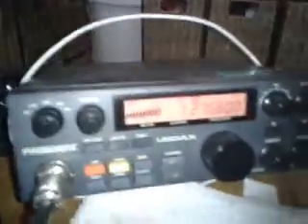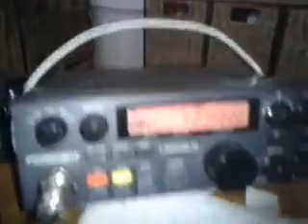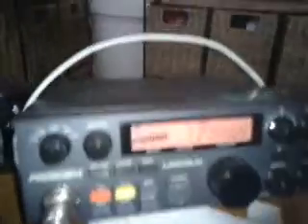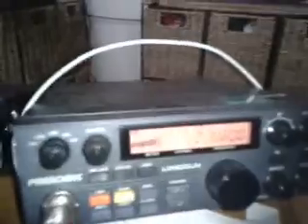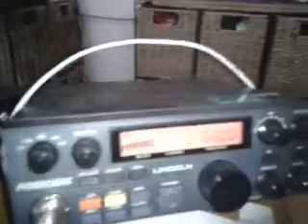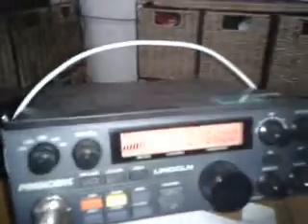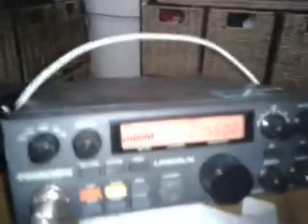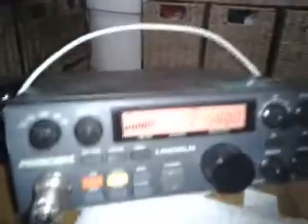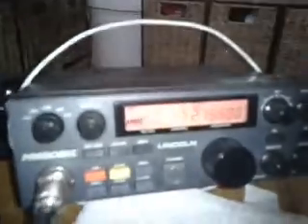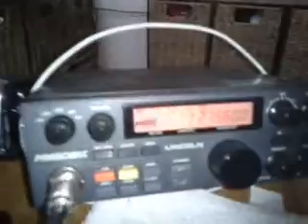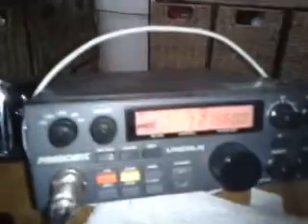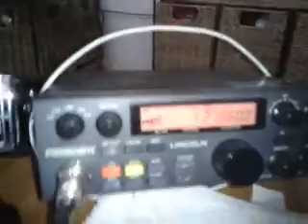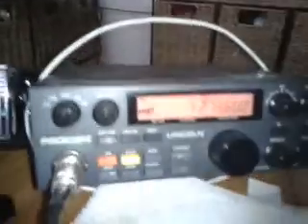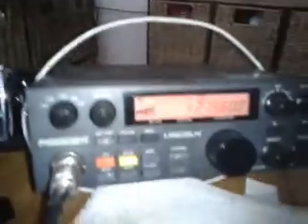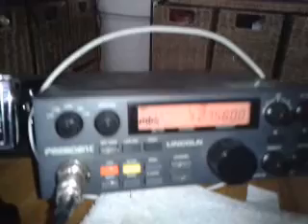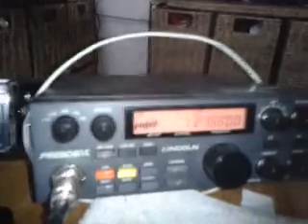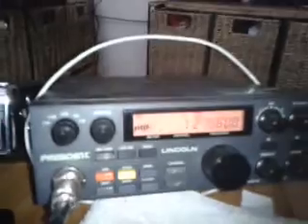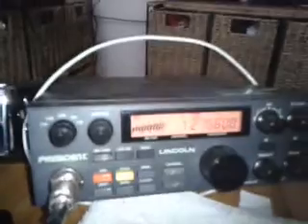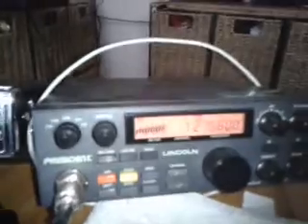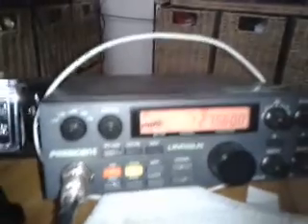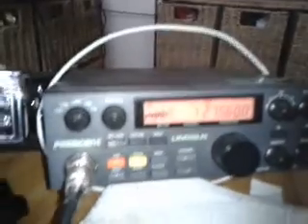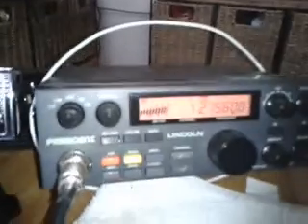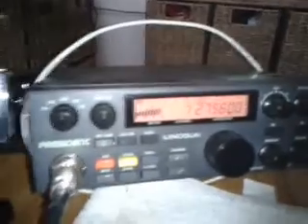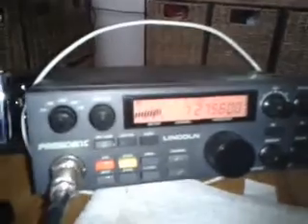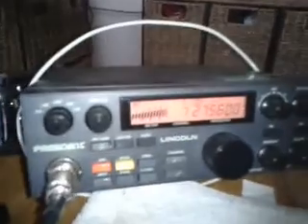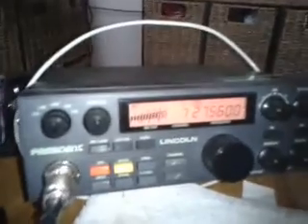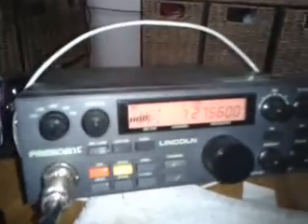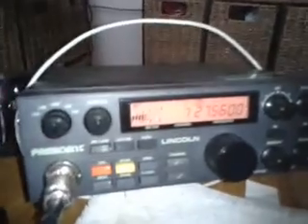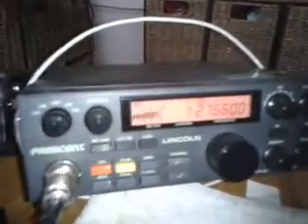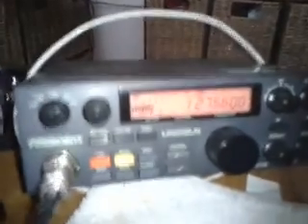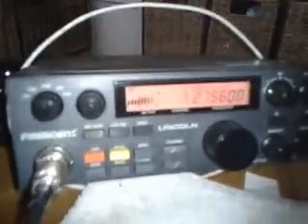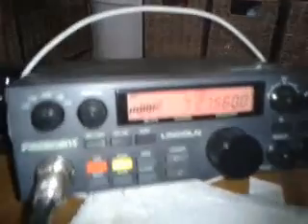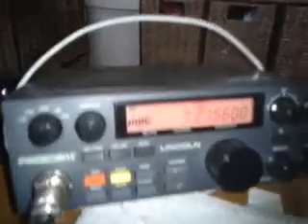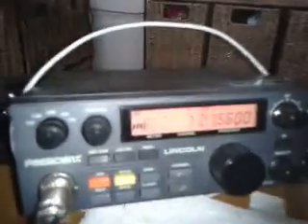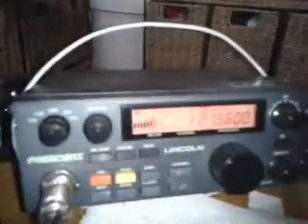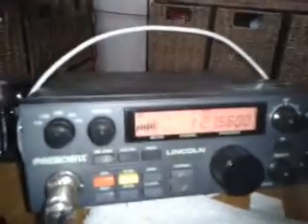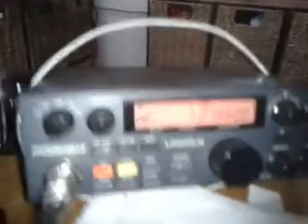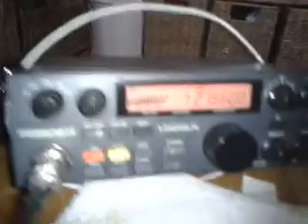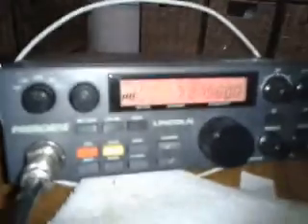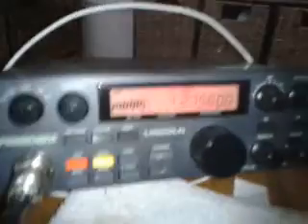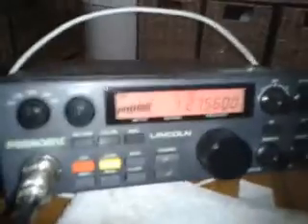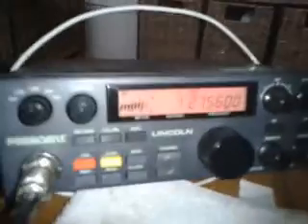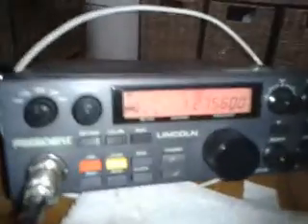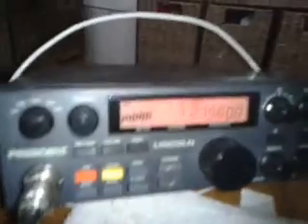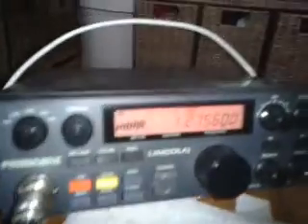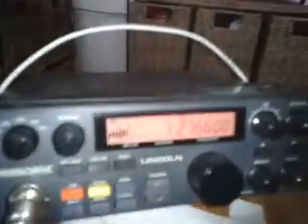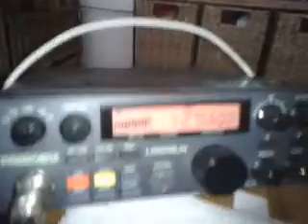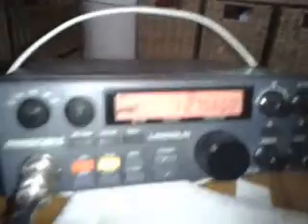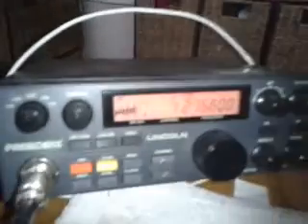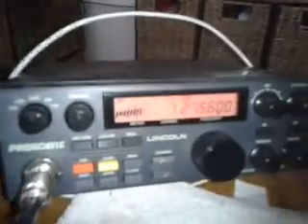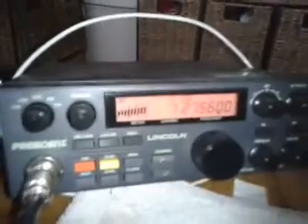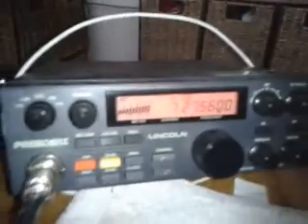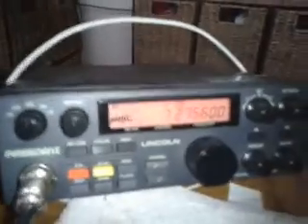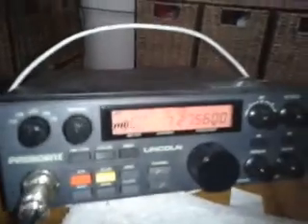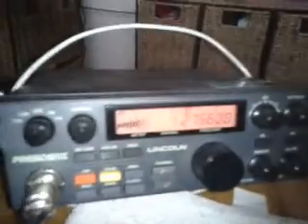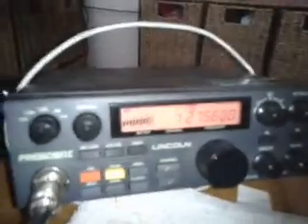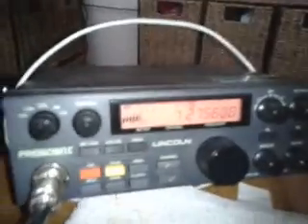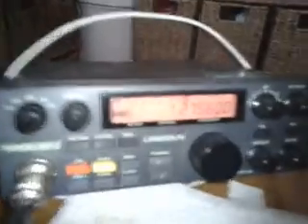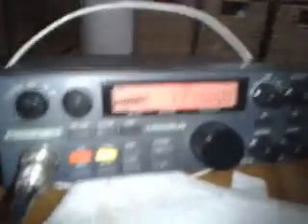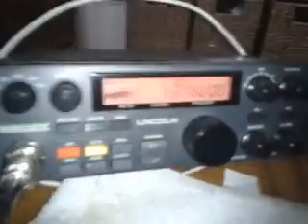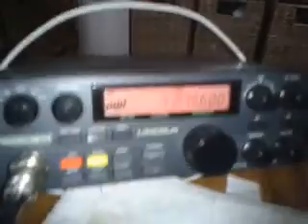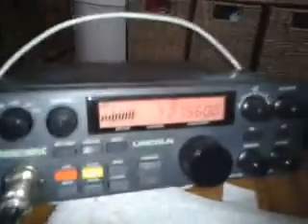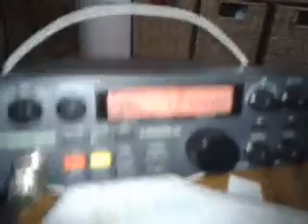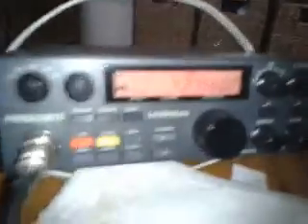QSL, Mark. I think you've just finished your other contact, otherwise the propagation just dropped out. I'm hoping you're hearing this — over, Mark.